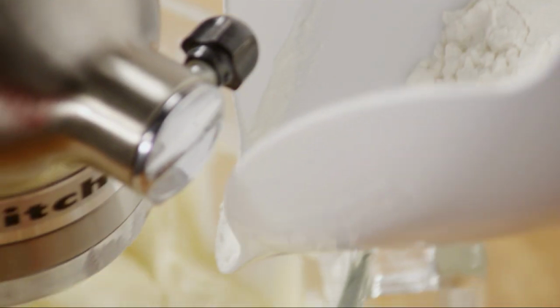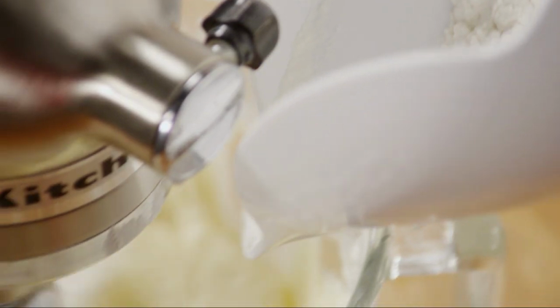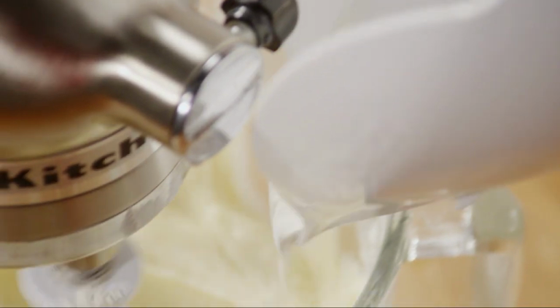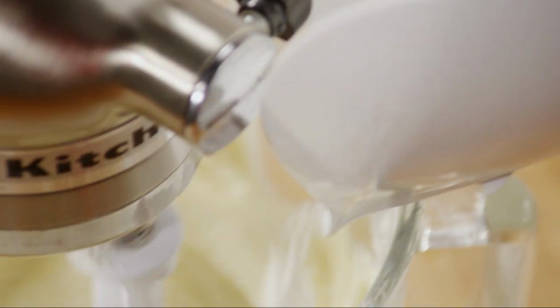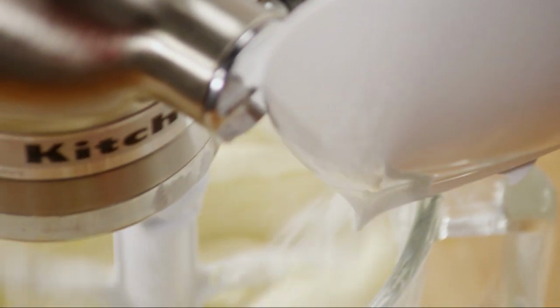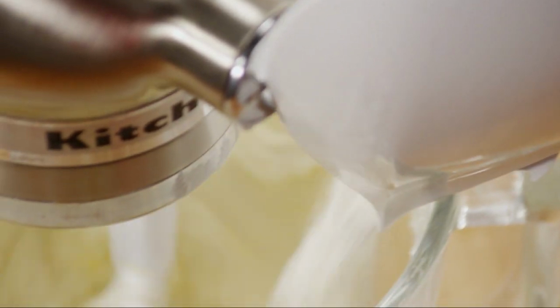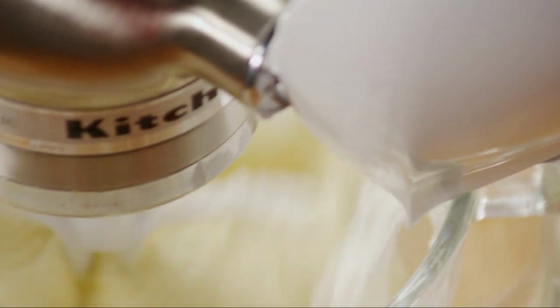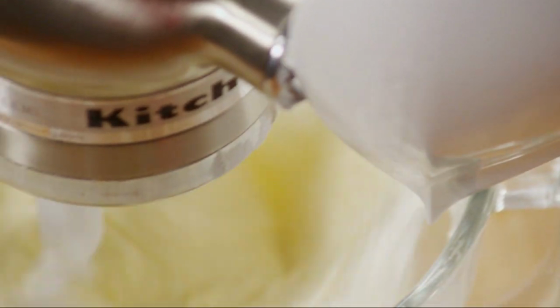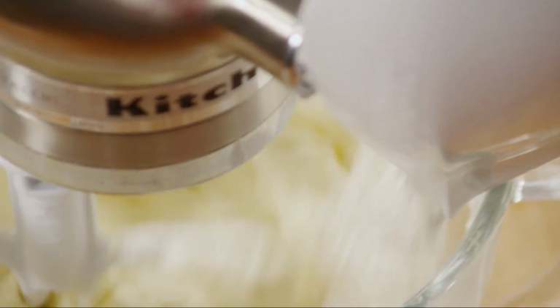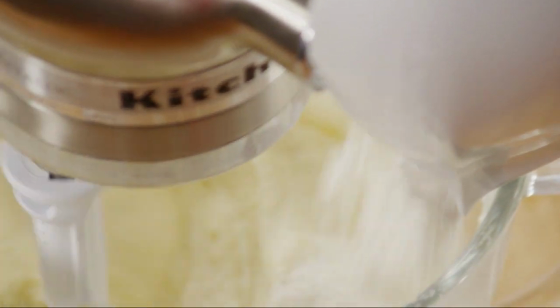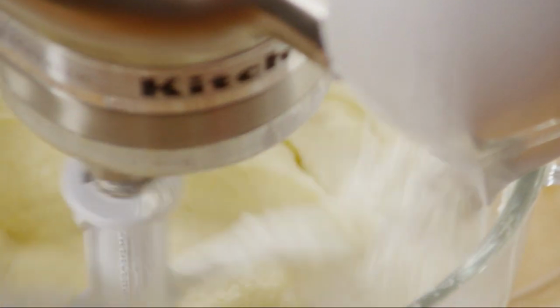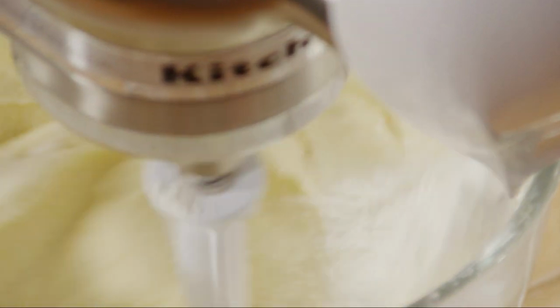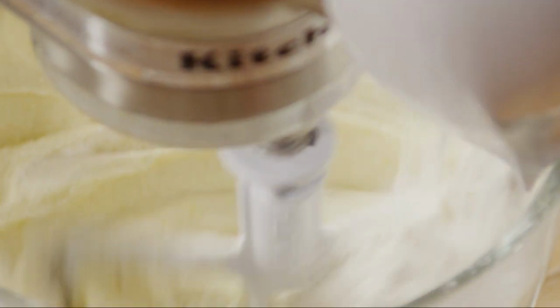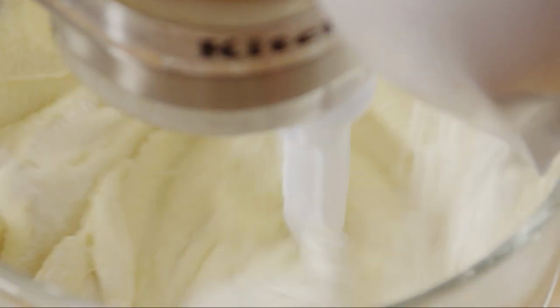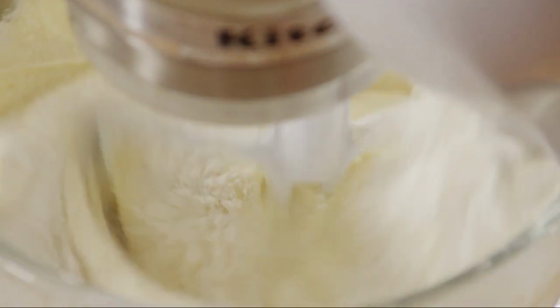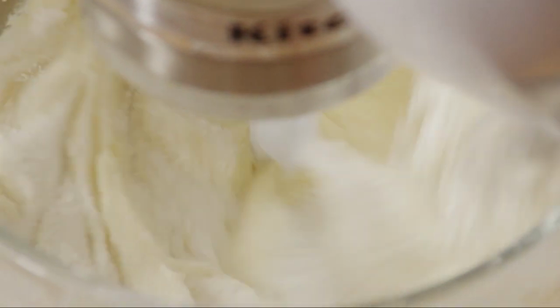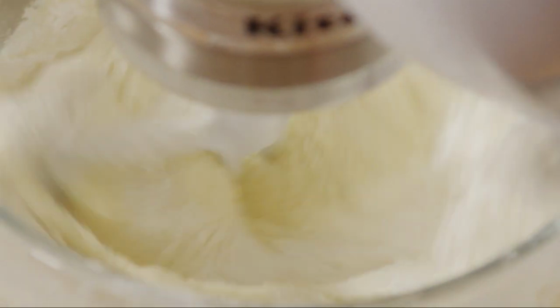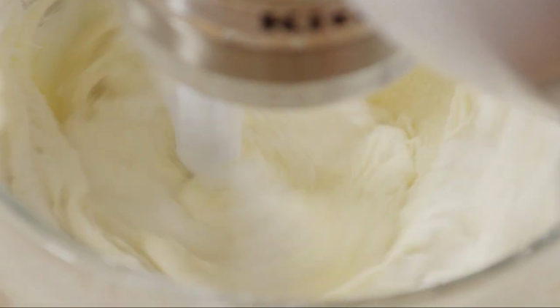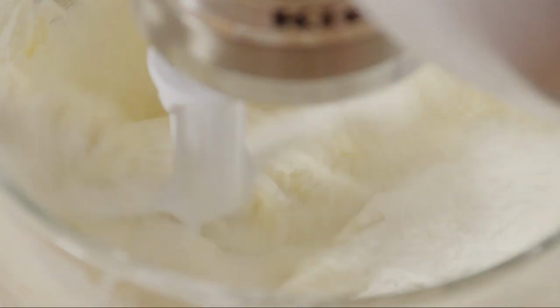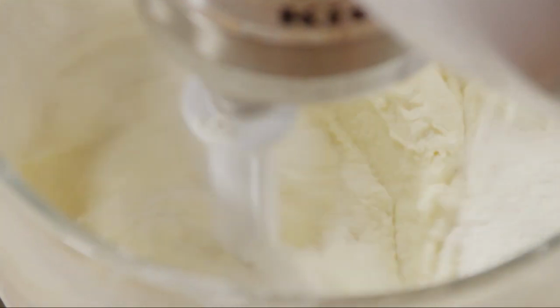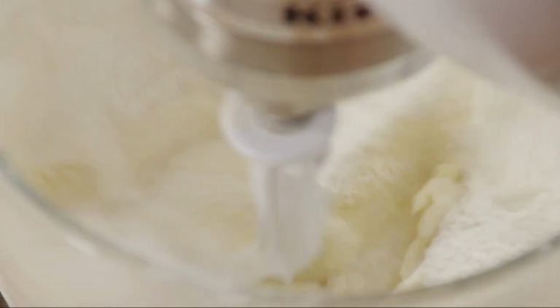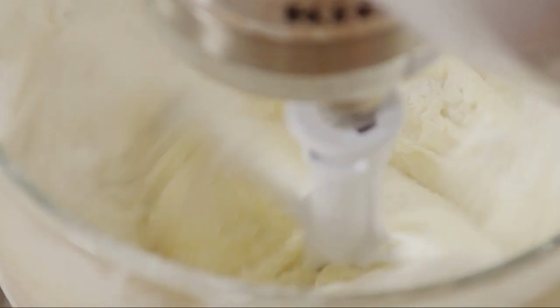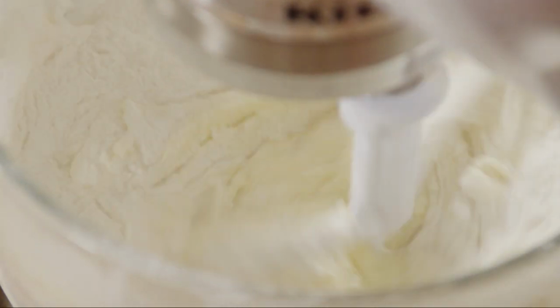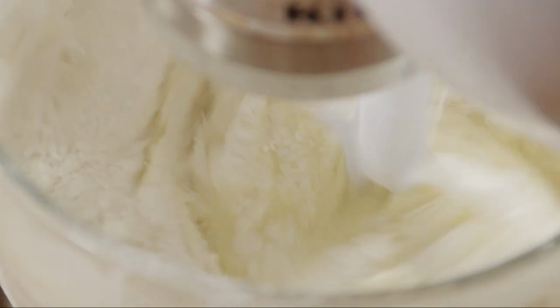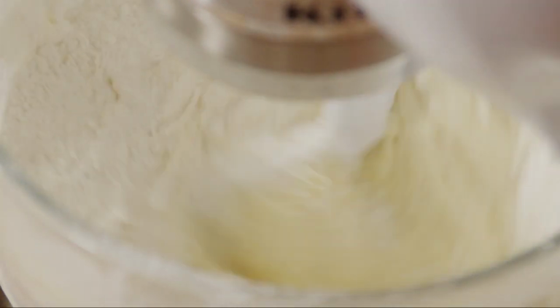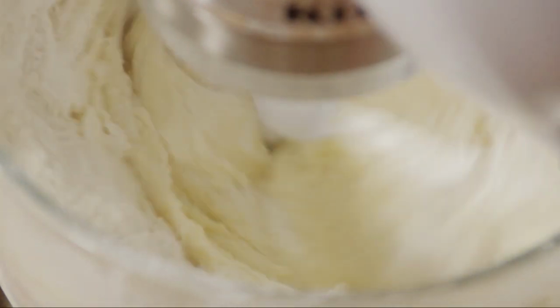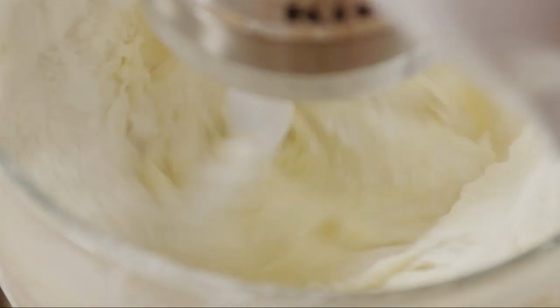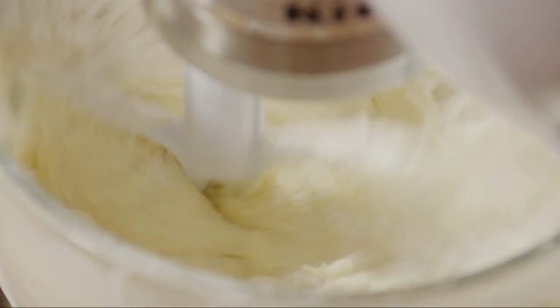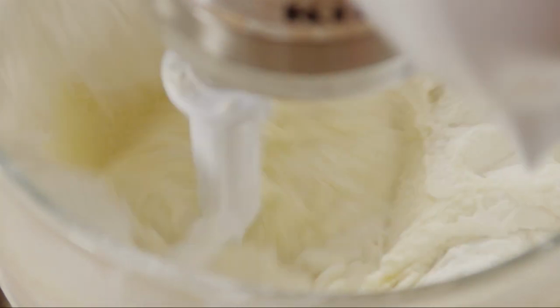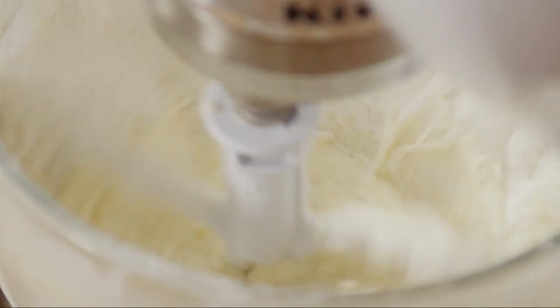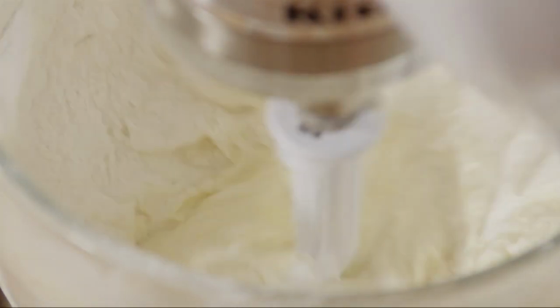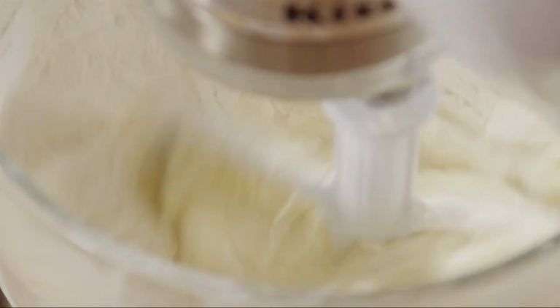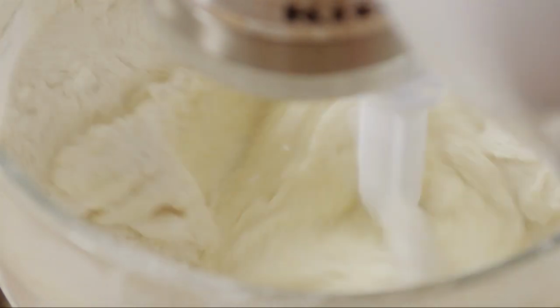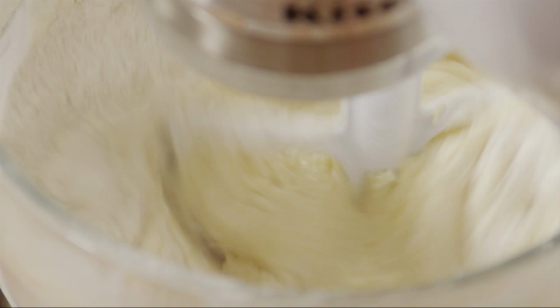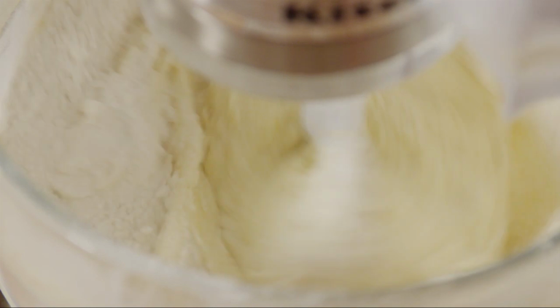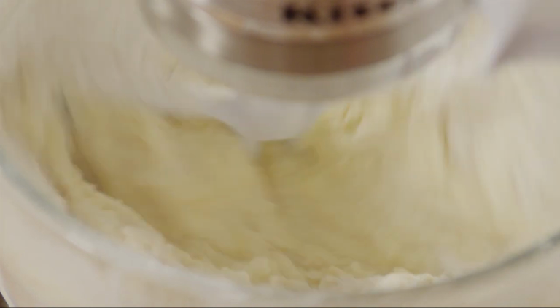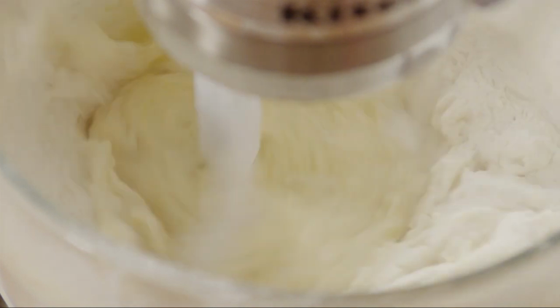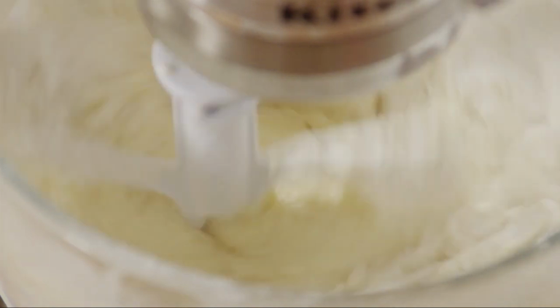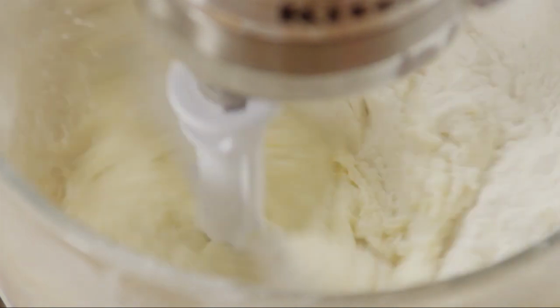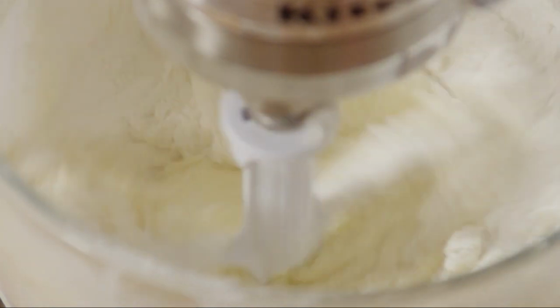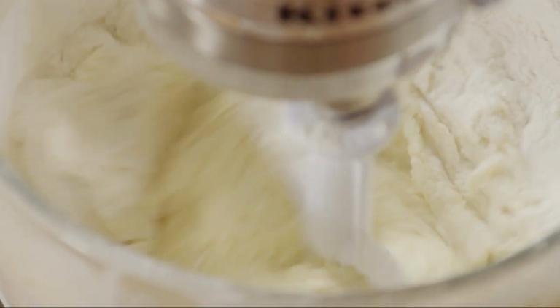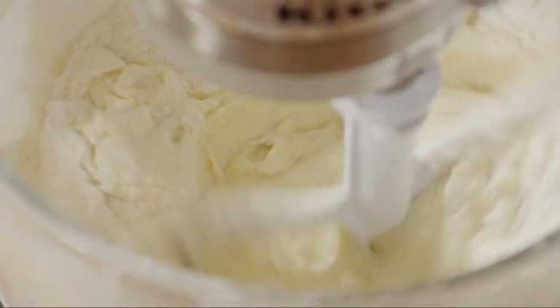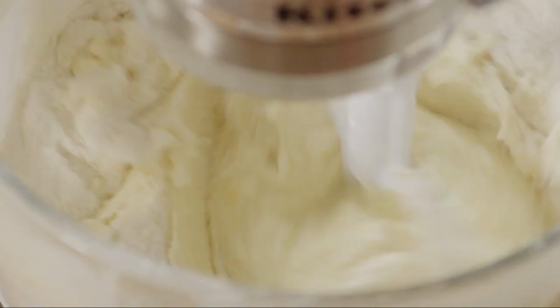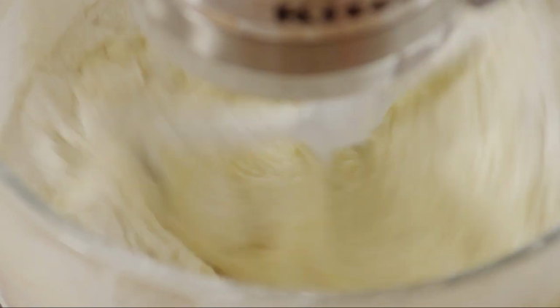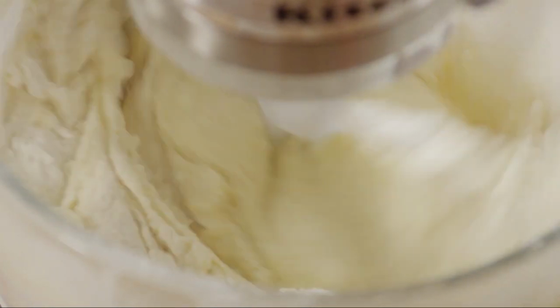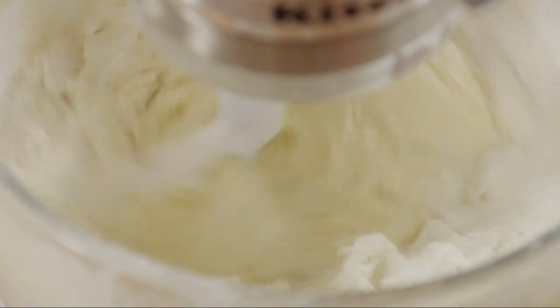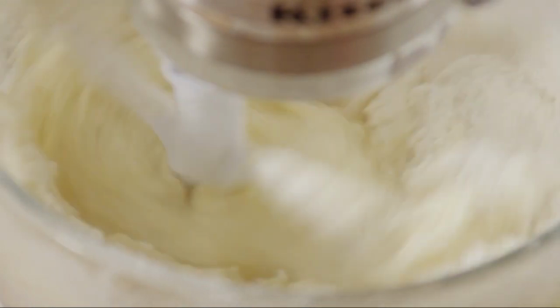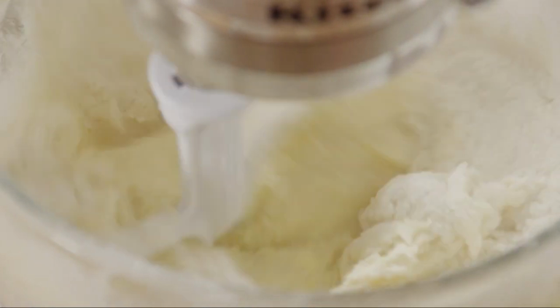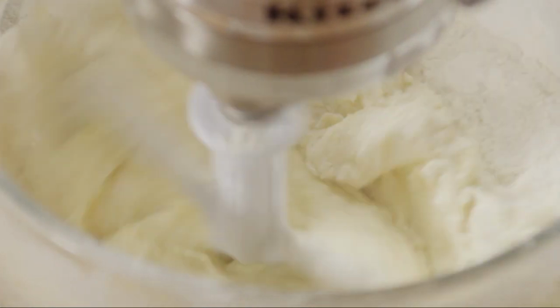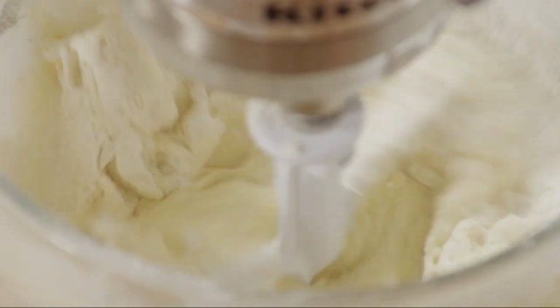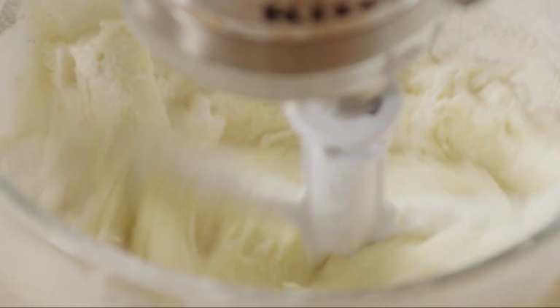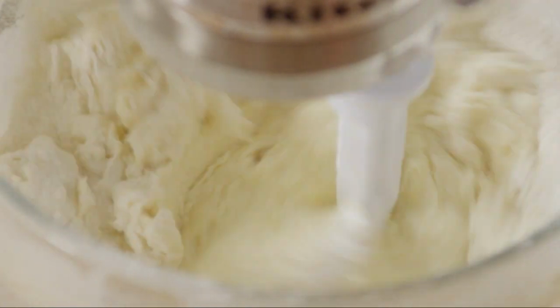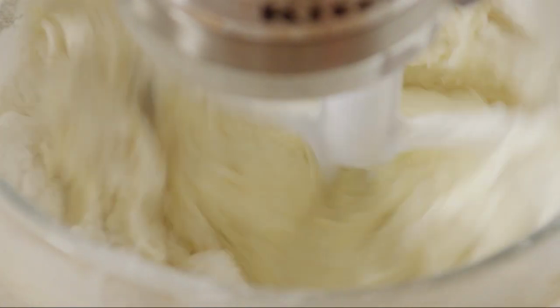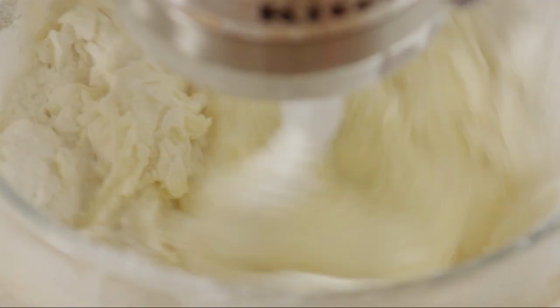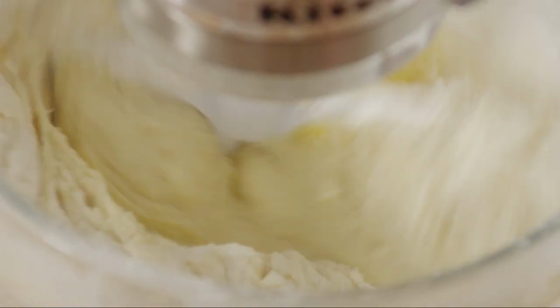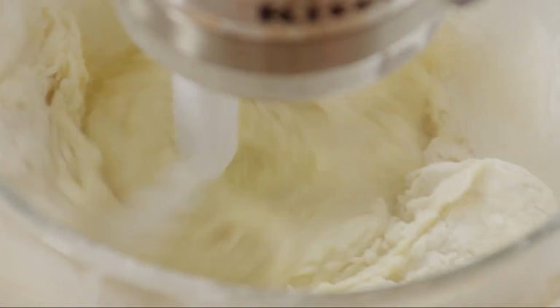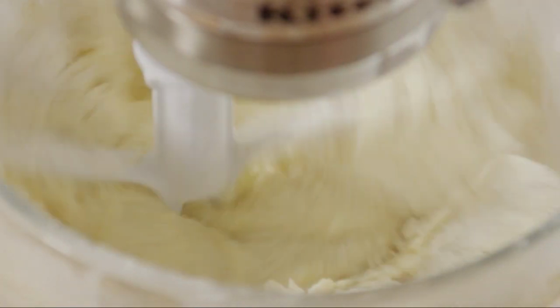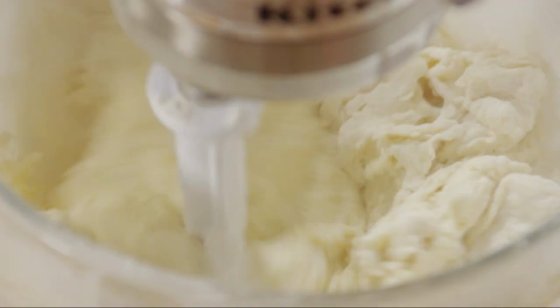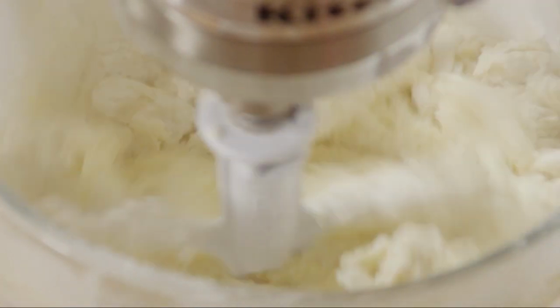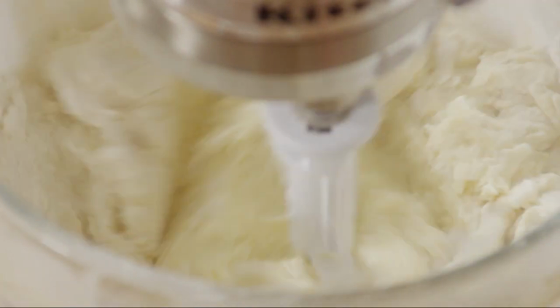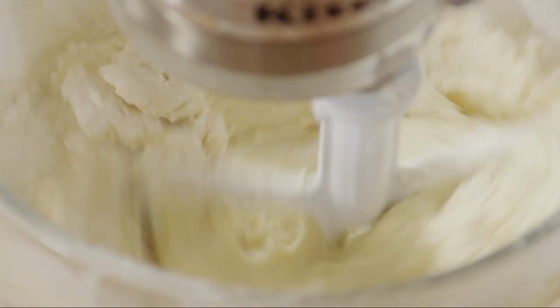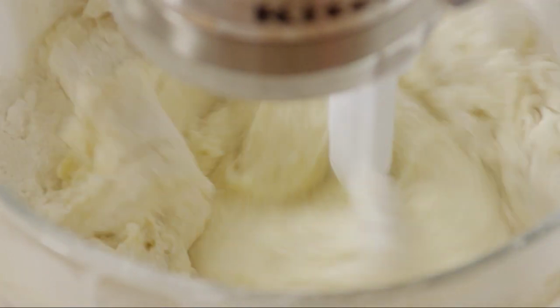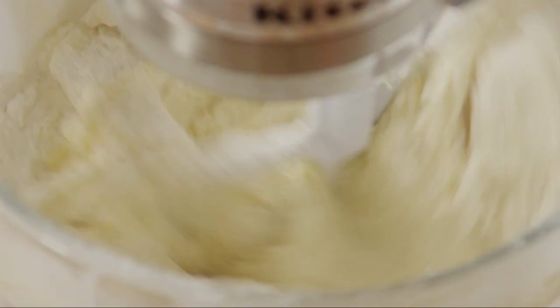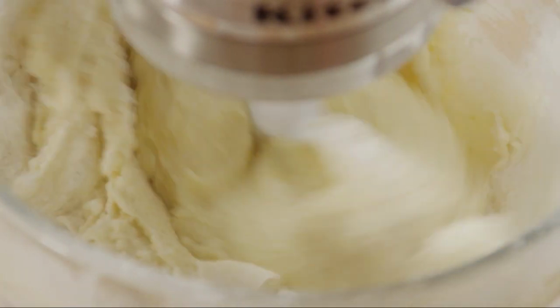Finally, beat in the last third of the flour mix until it's just combined. Be careful not to over-mix the batter, or the cupcakes will be tough.